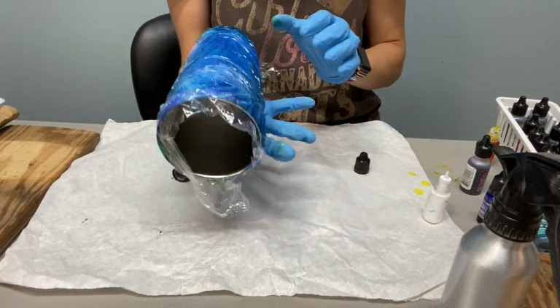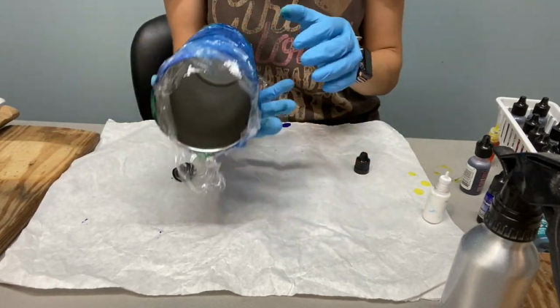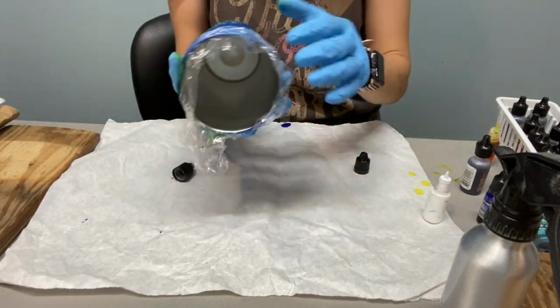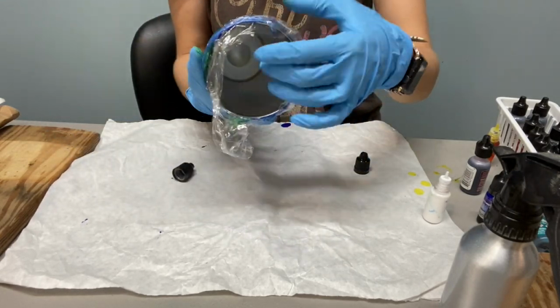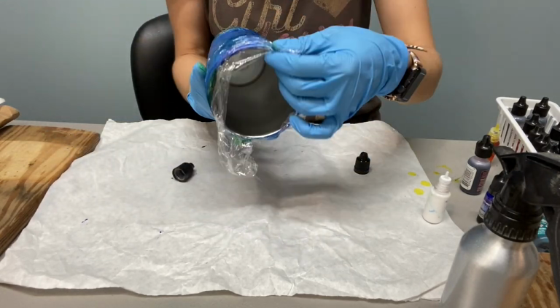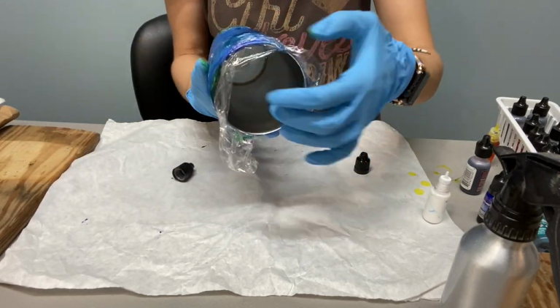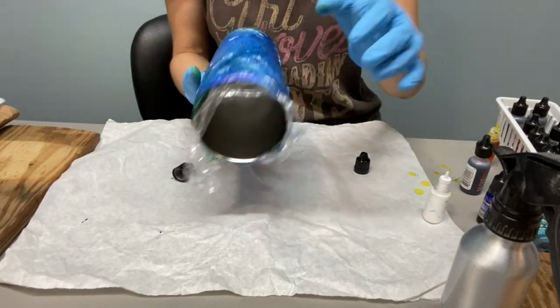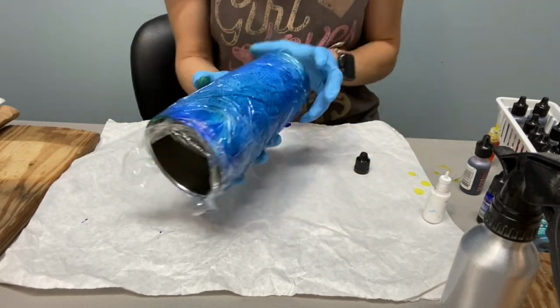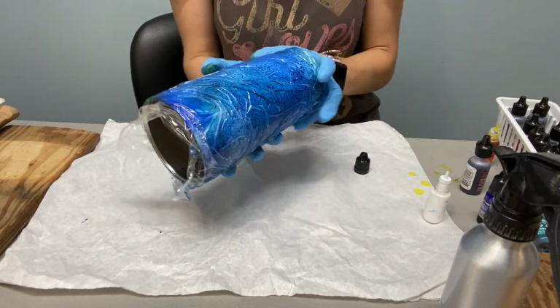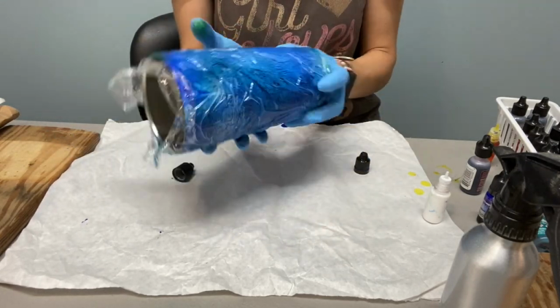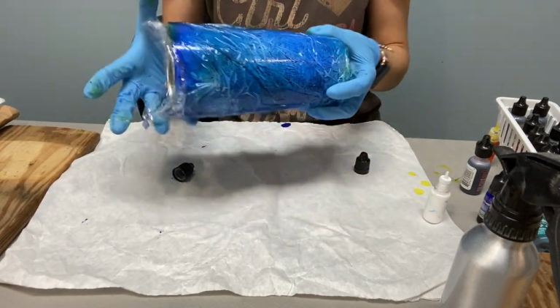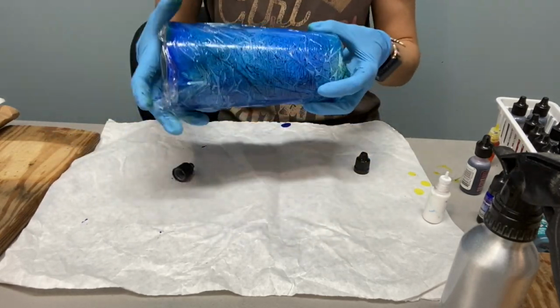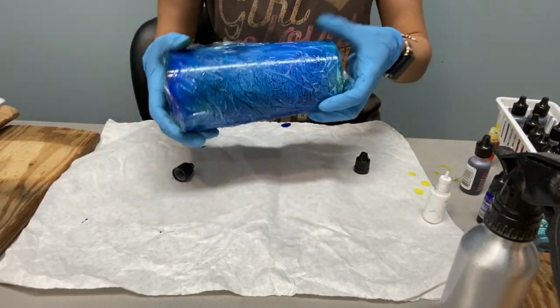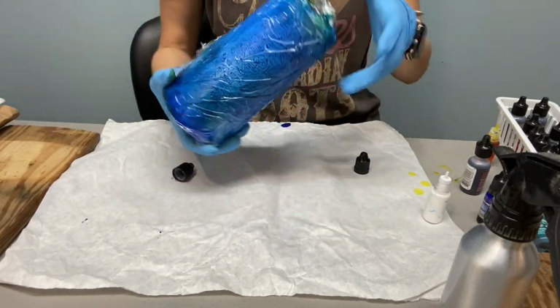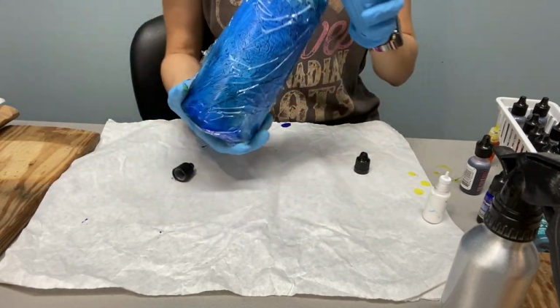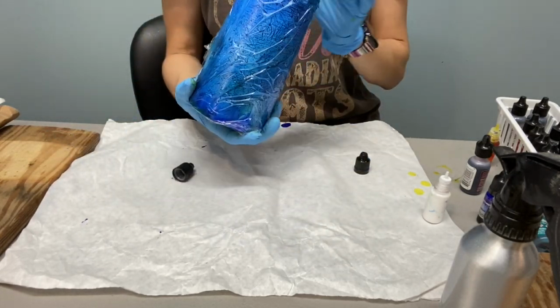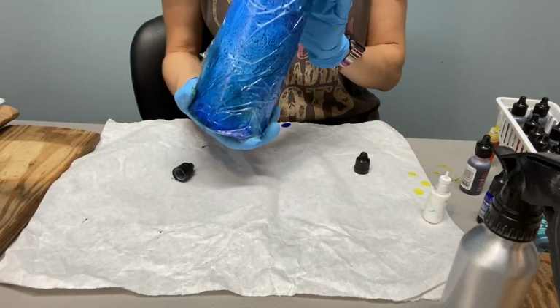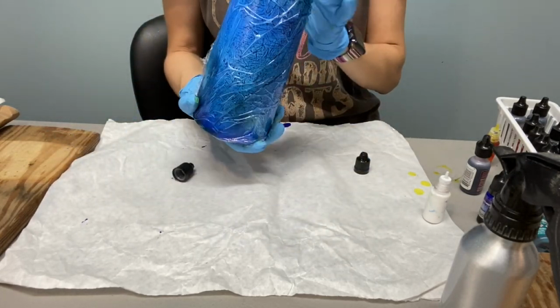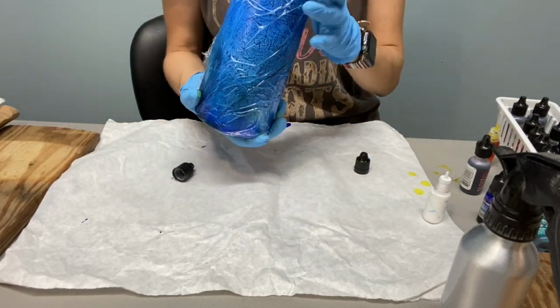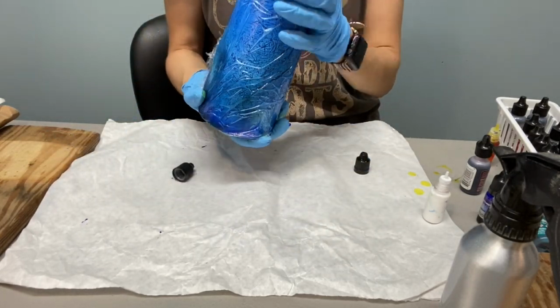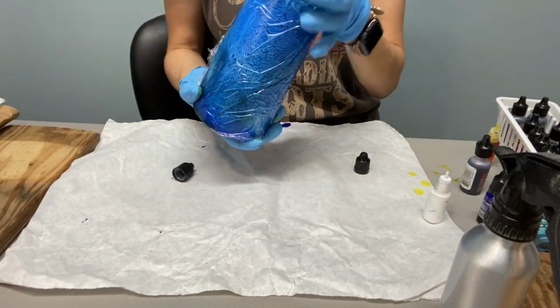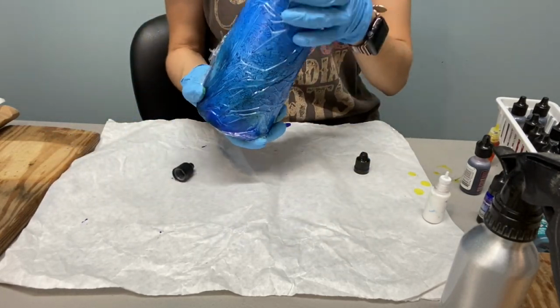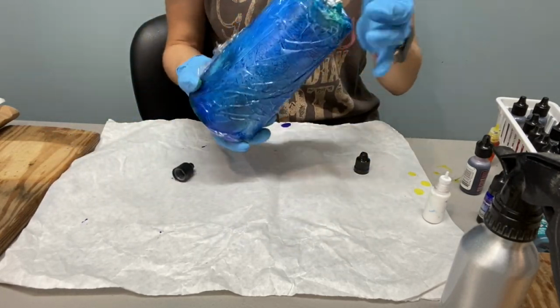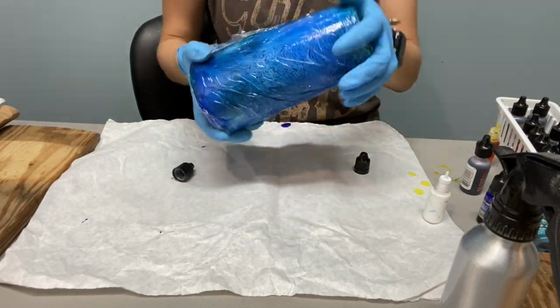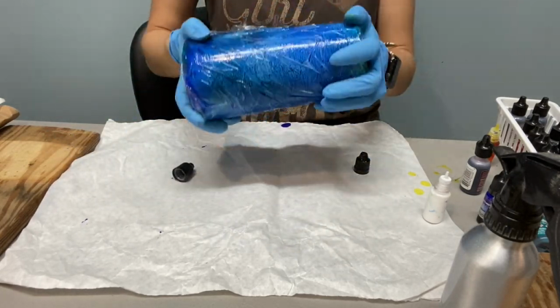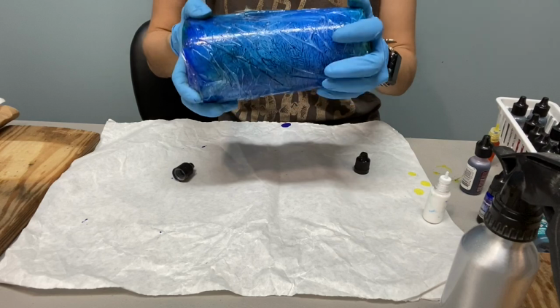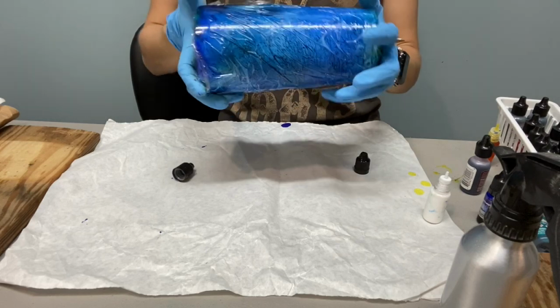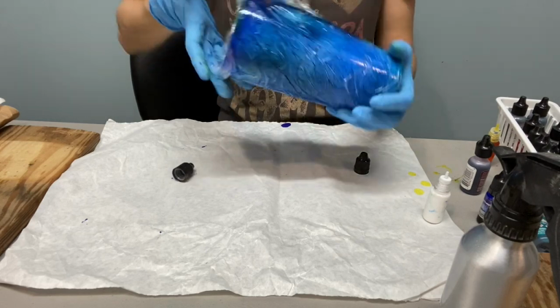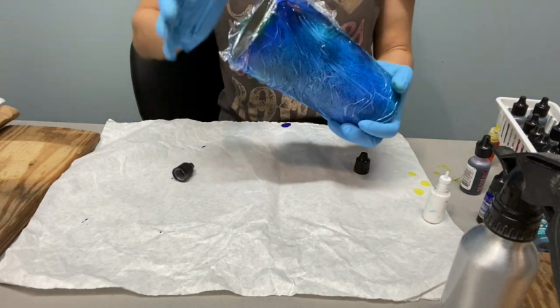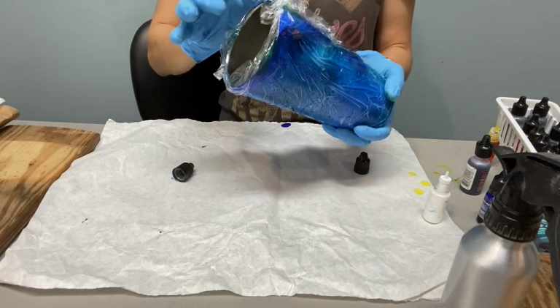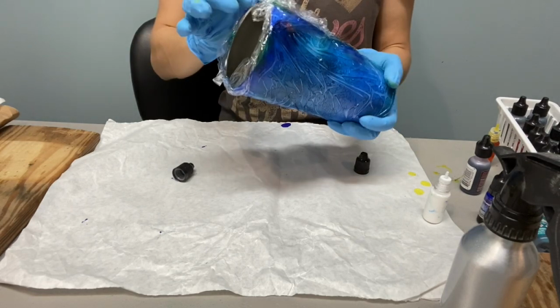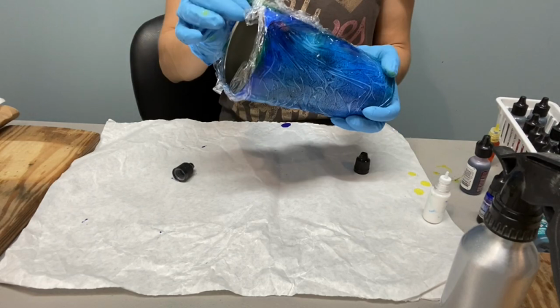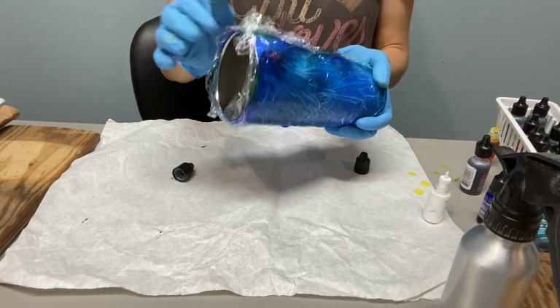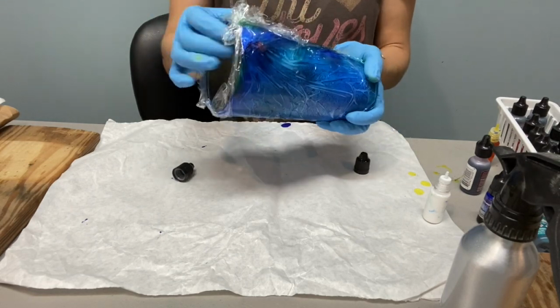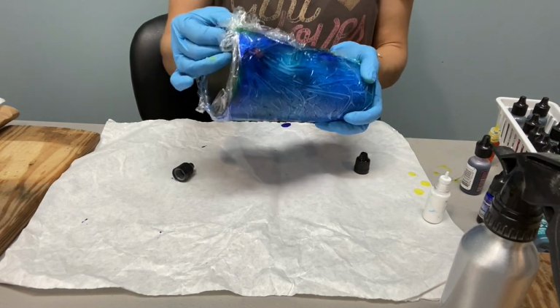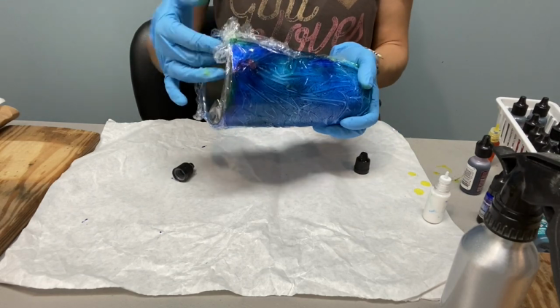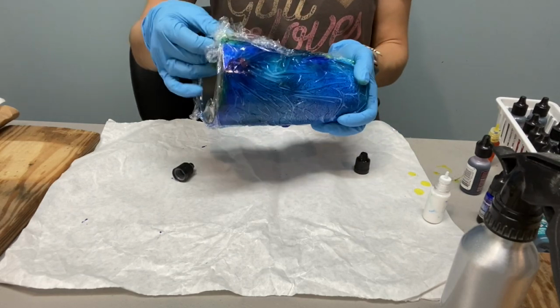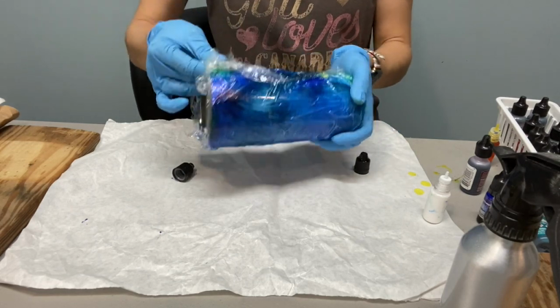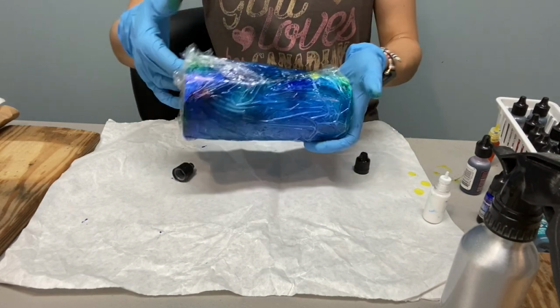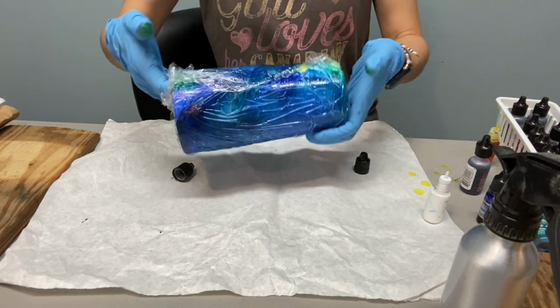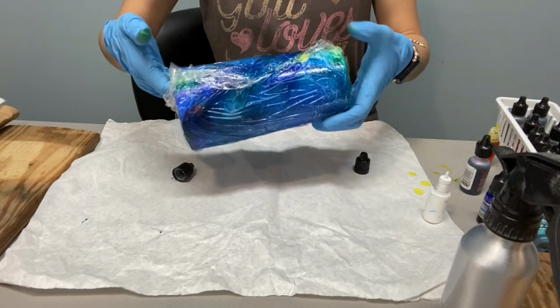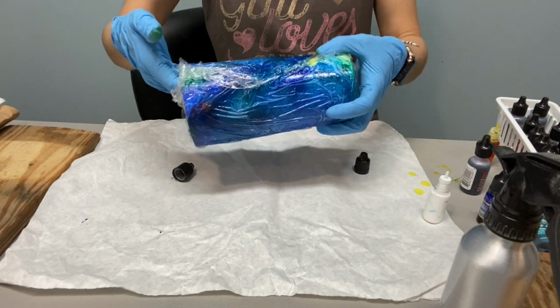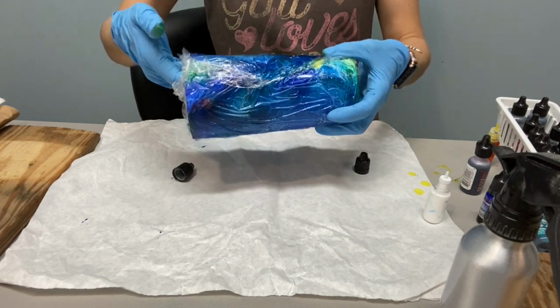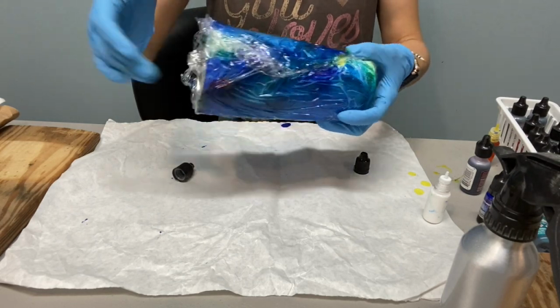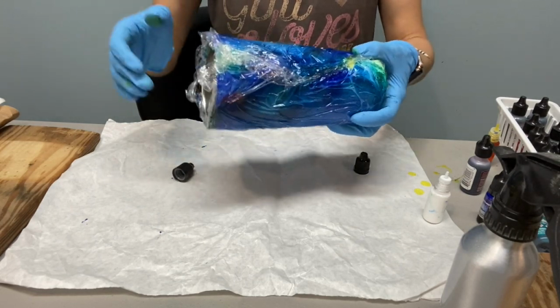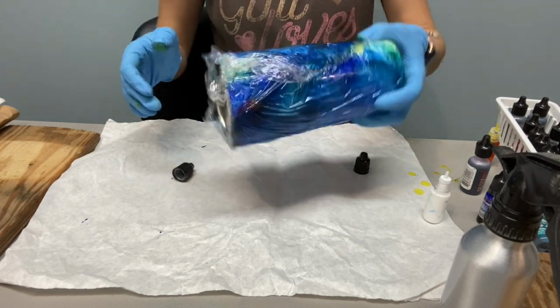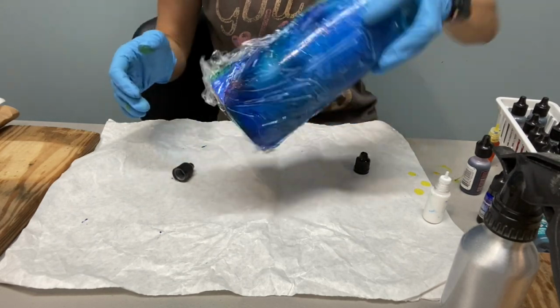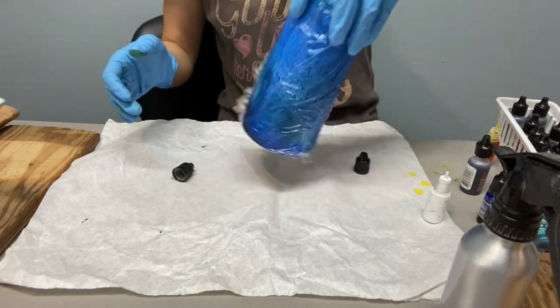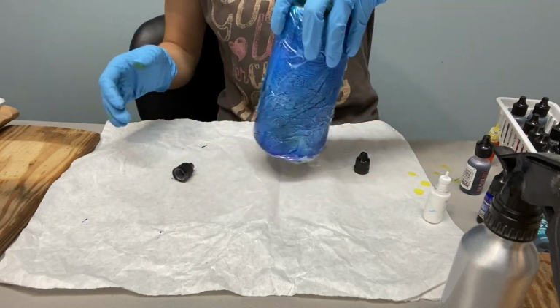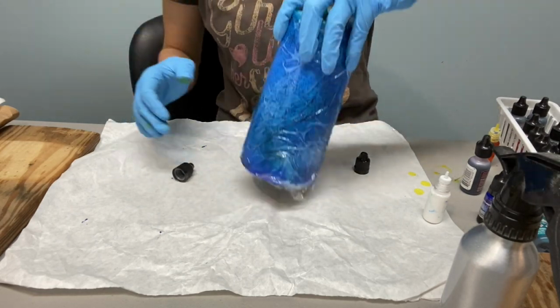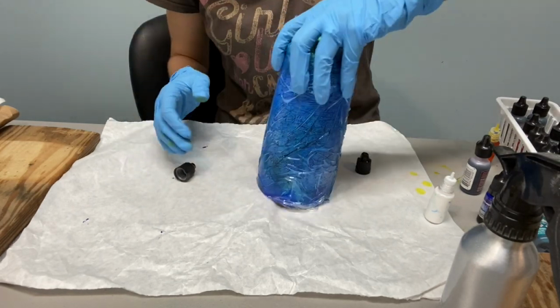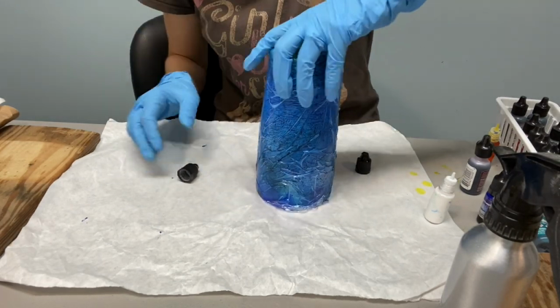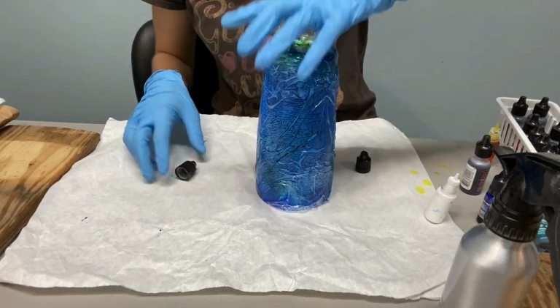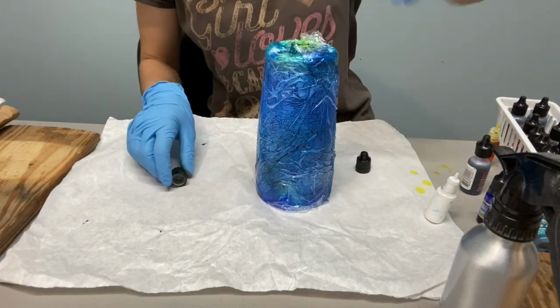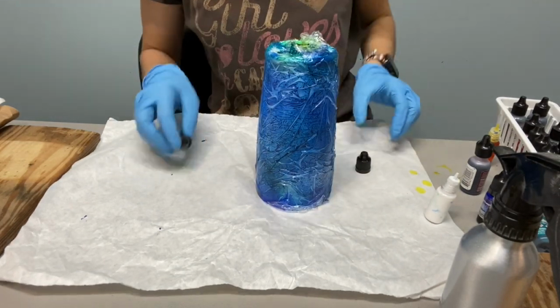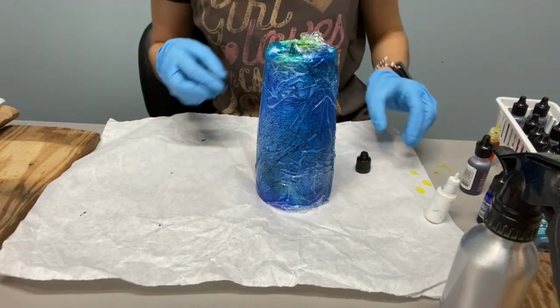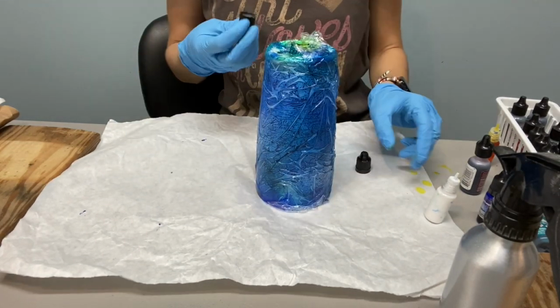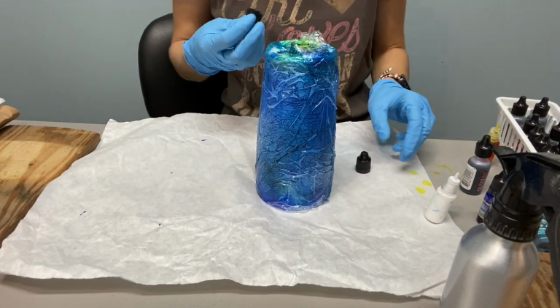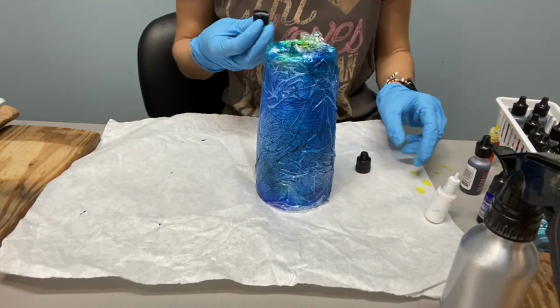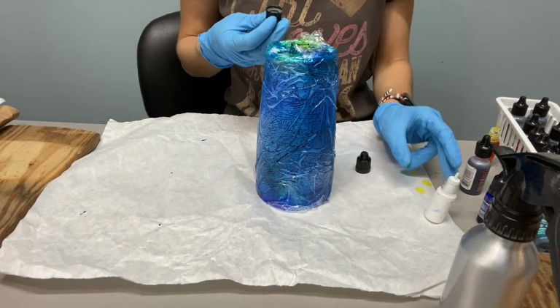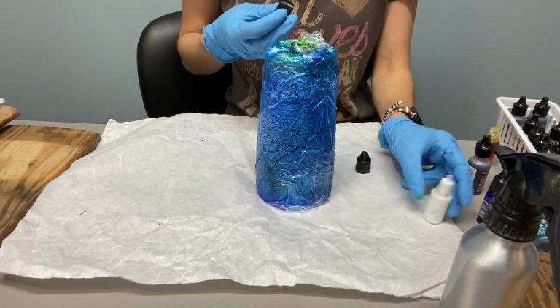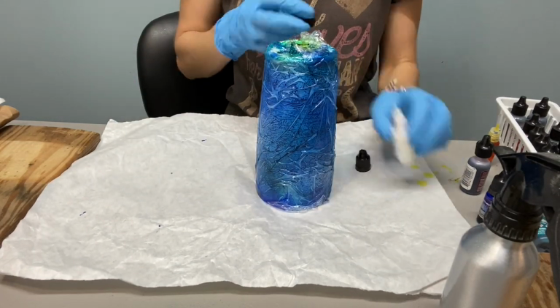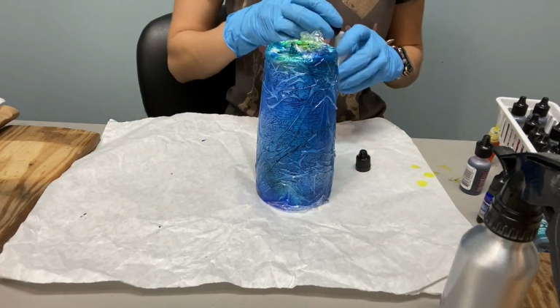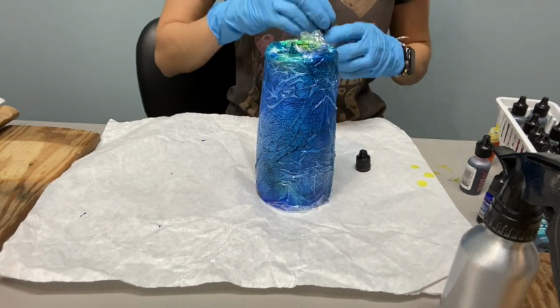The more crinkles you have, the more crinkly it'll look once it dries.